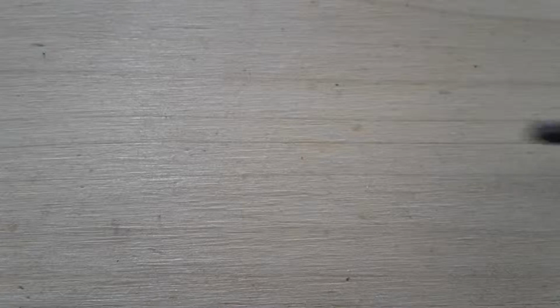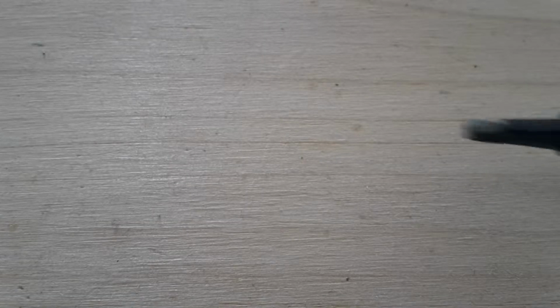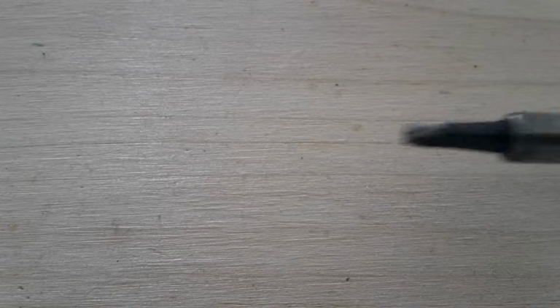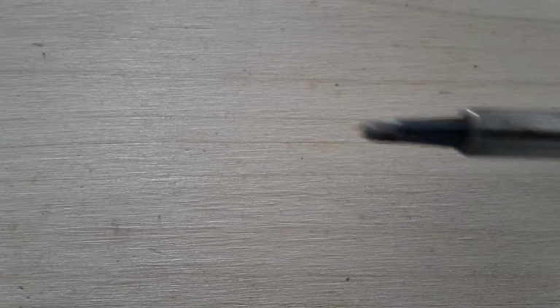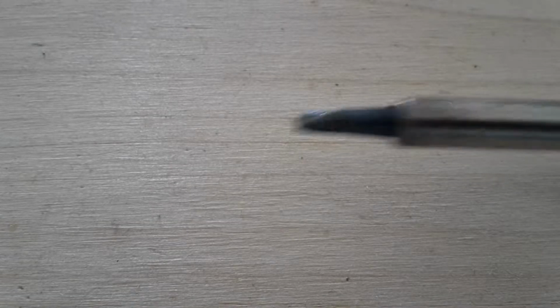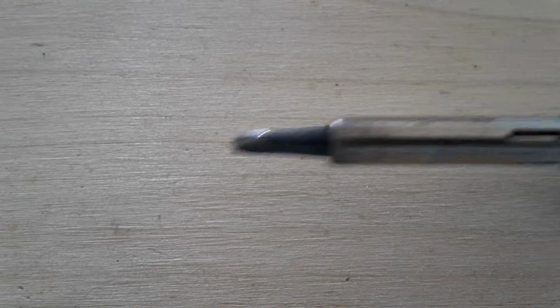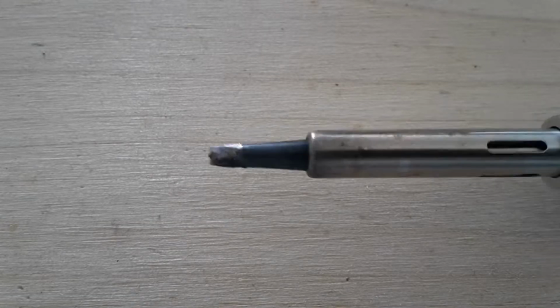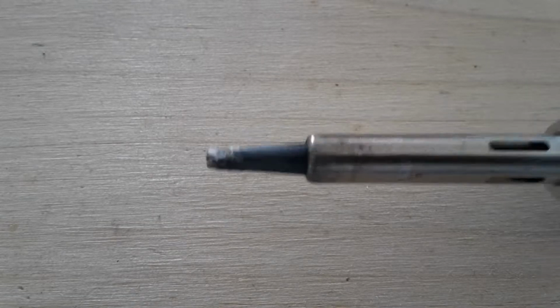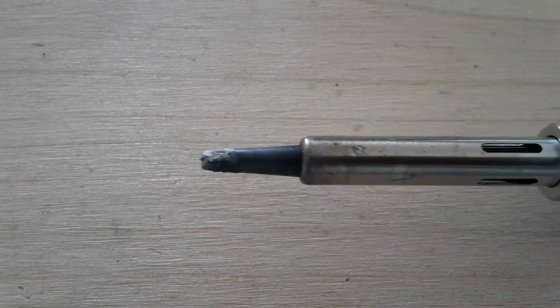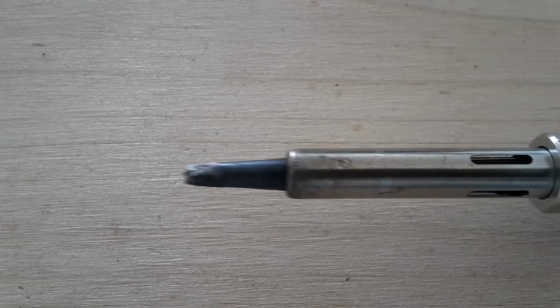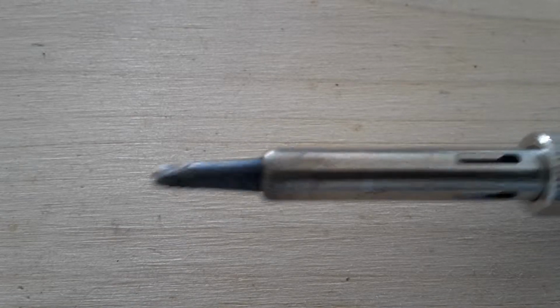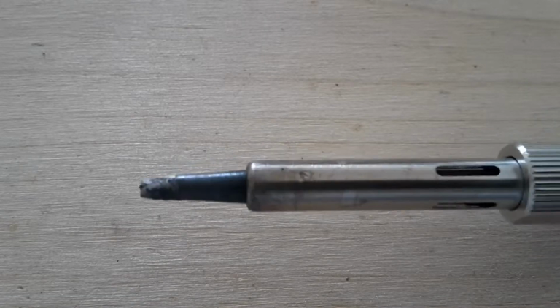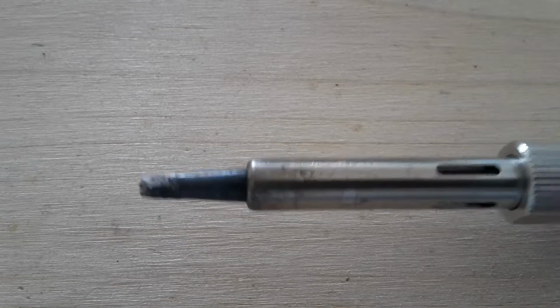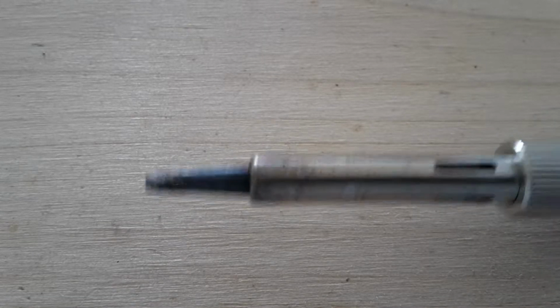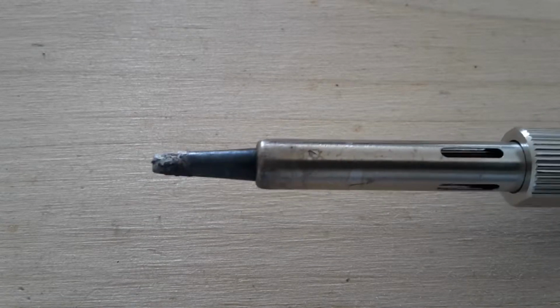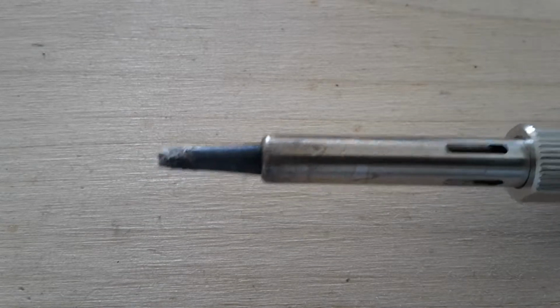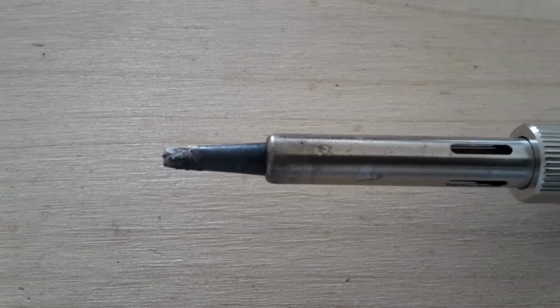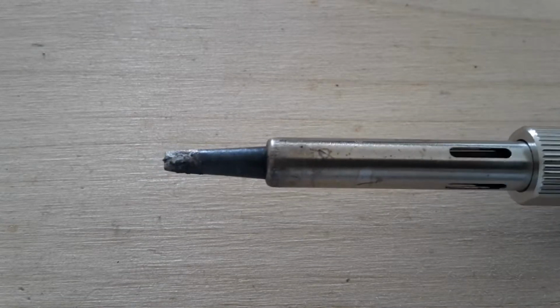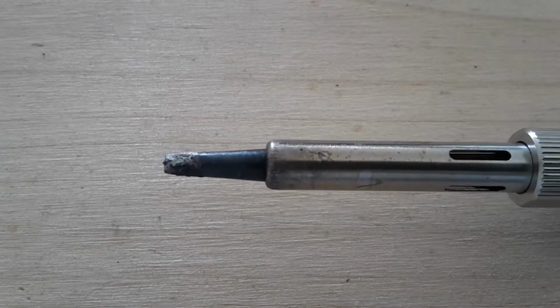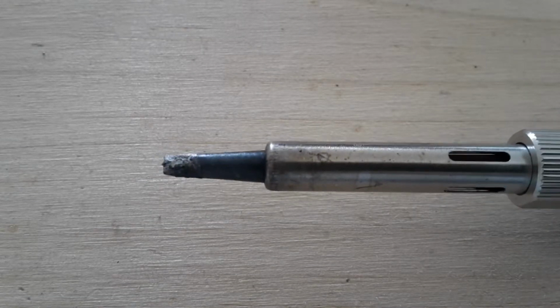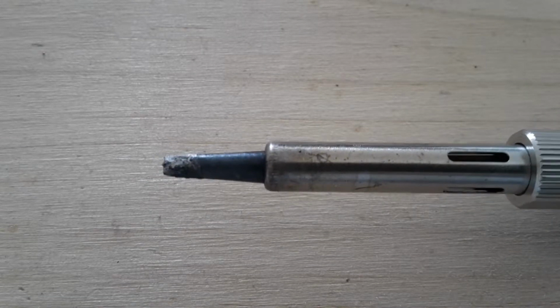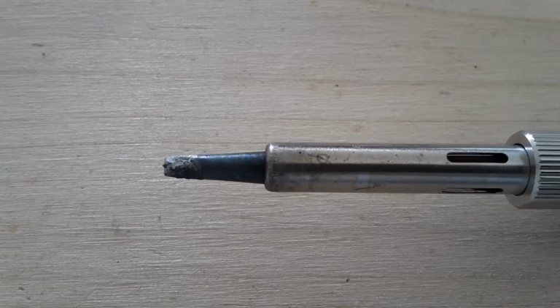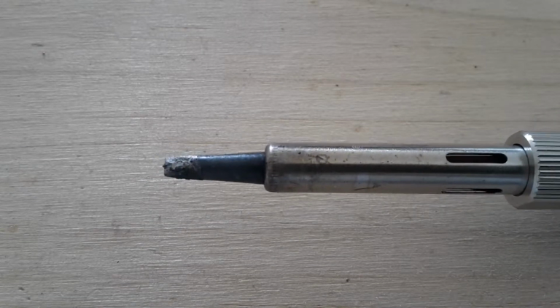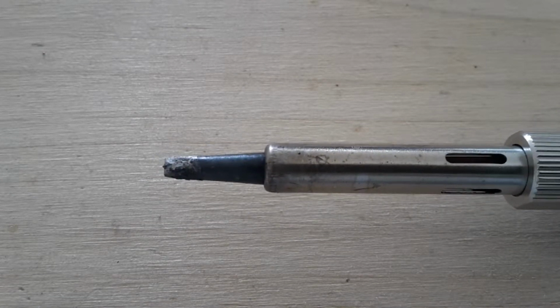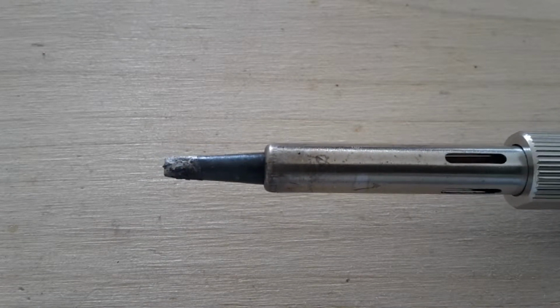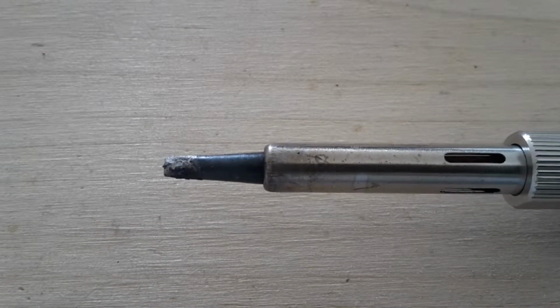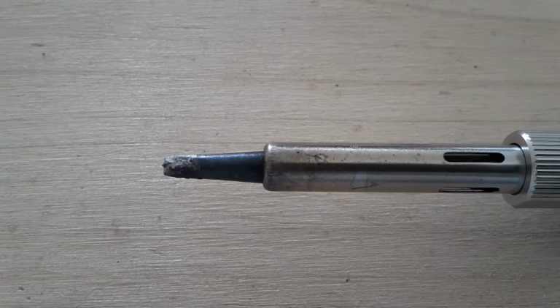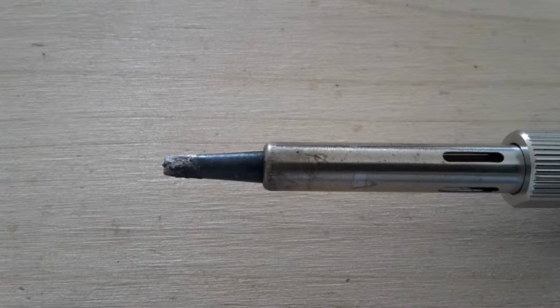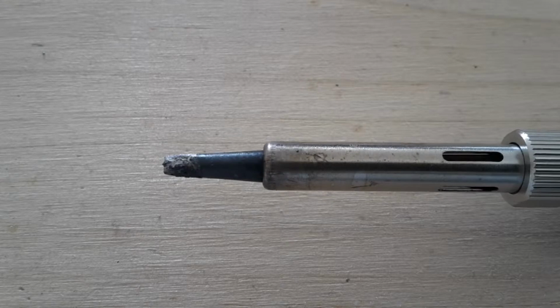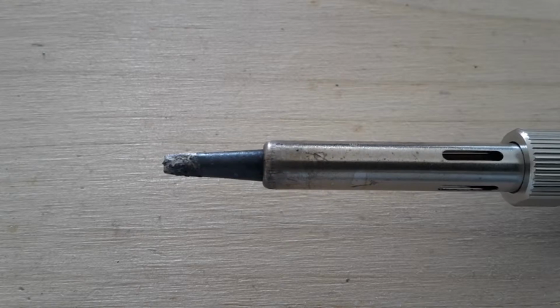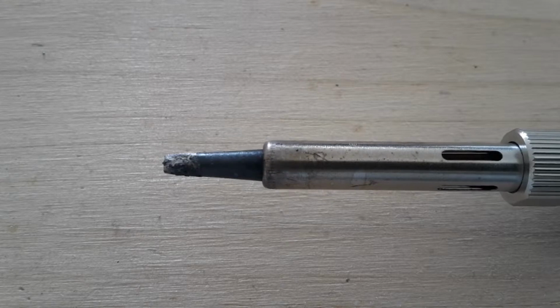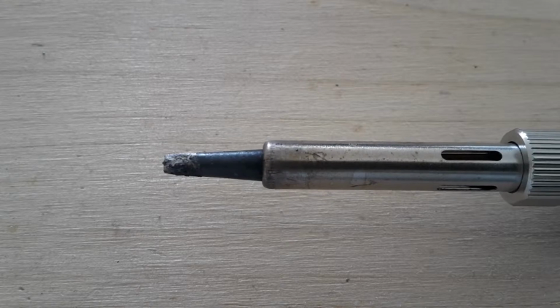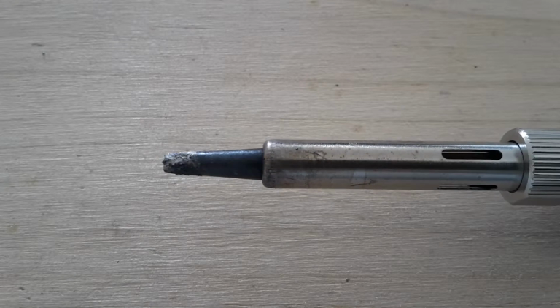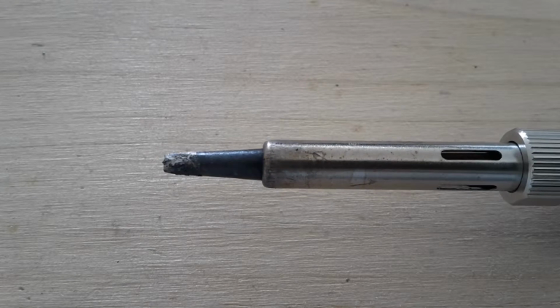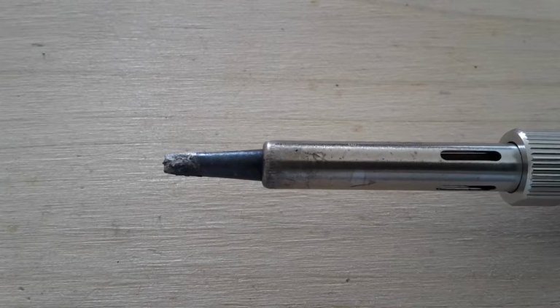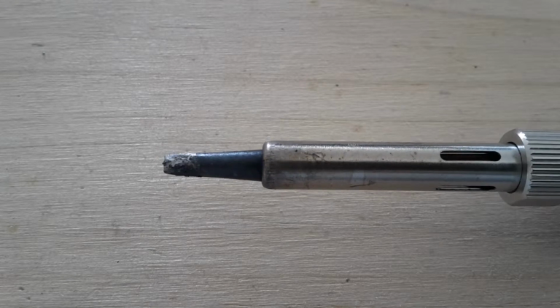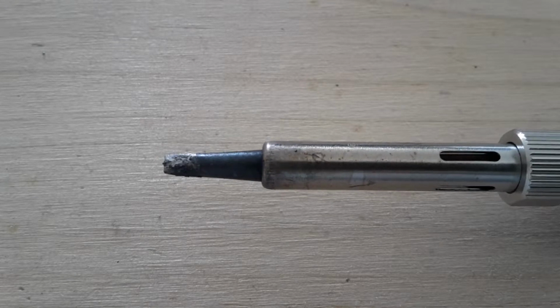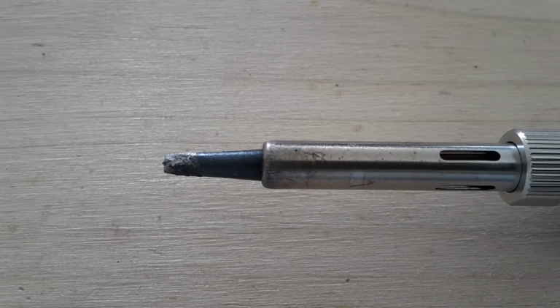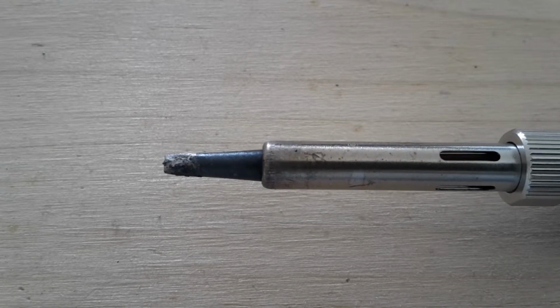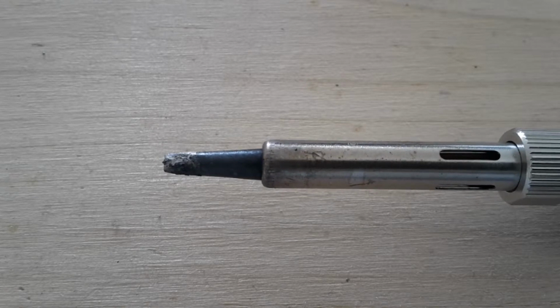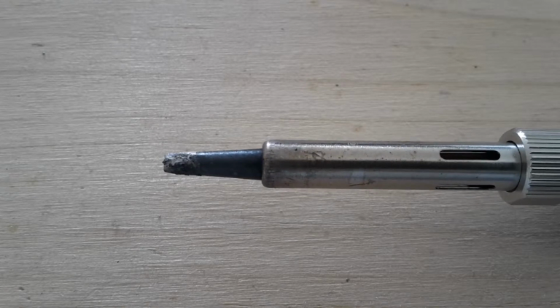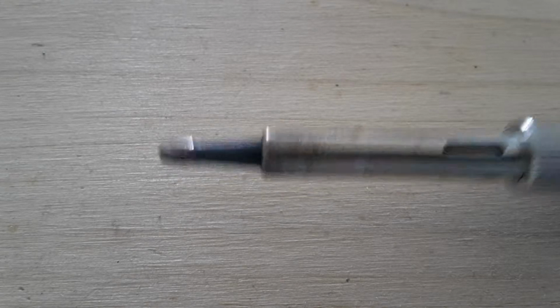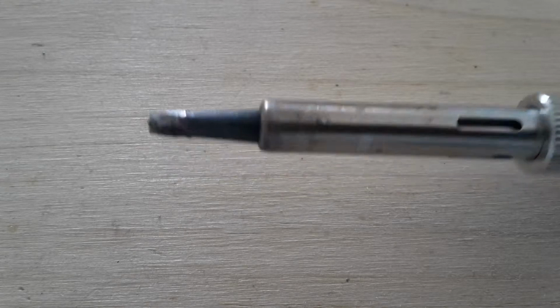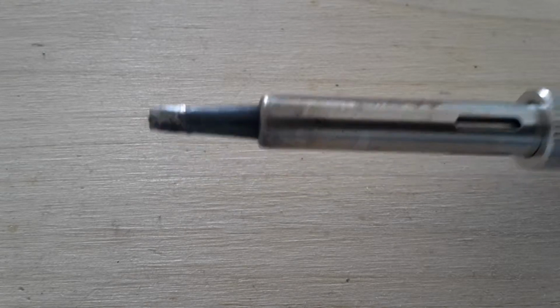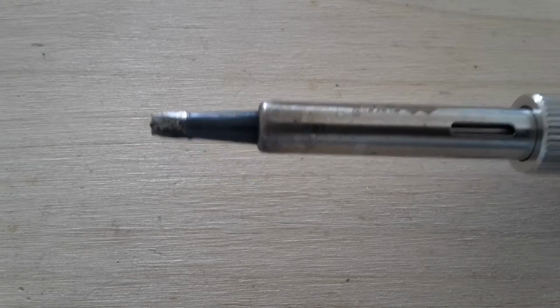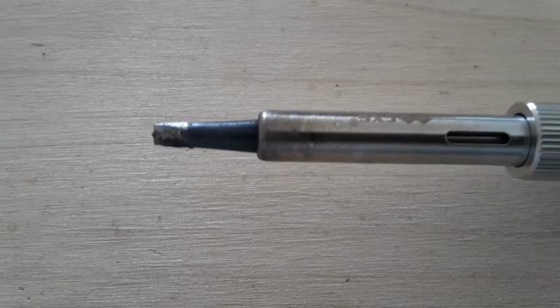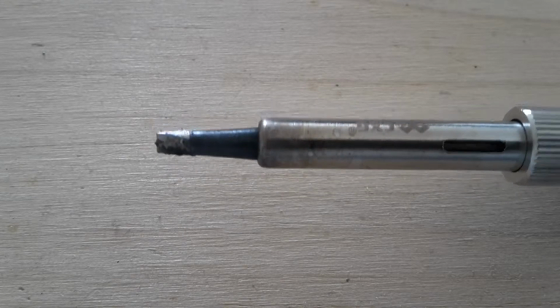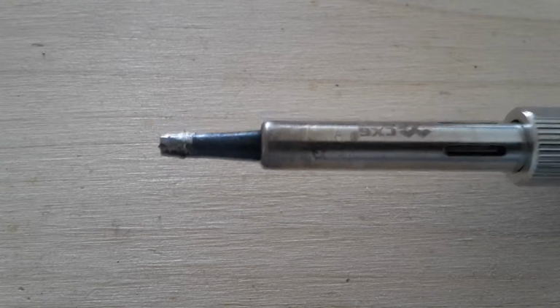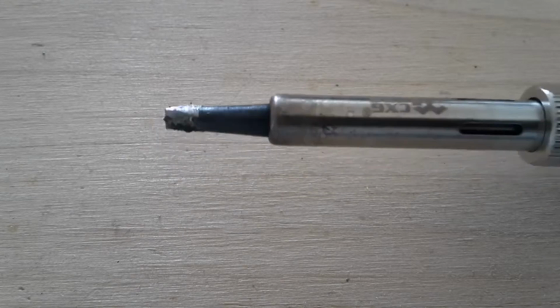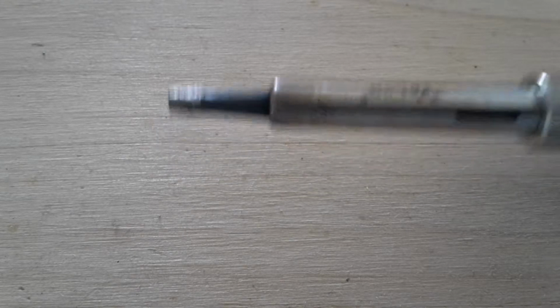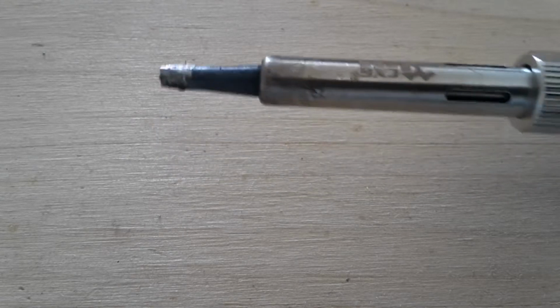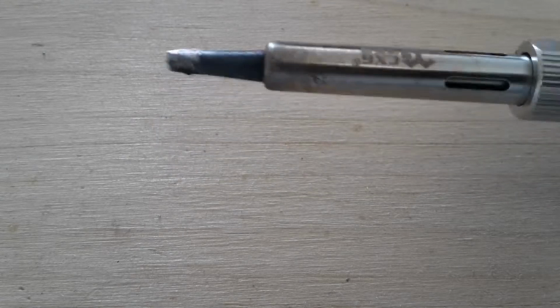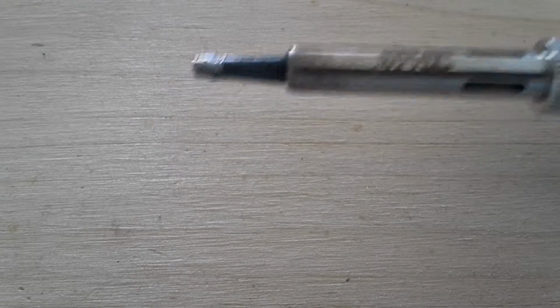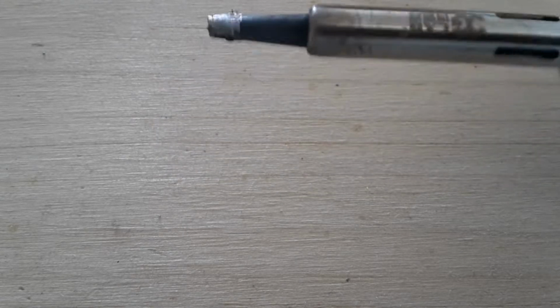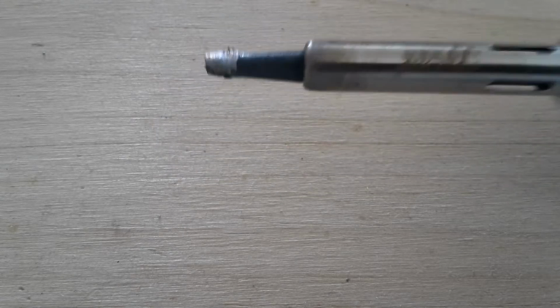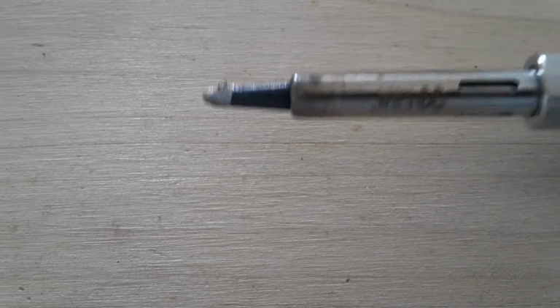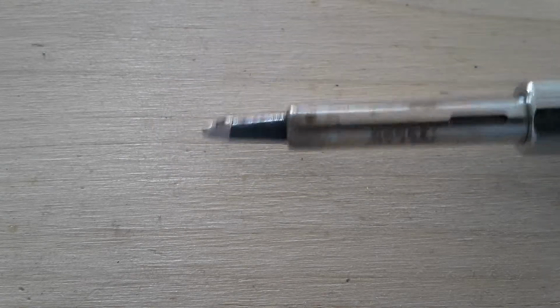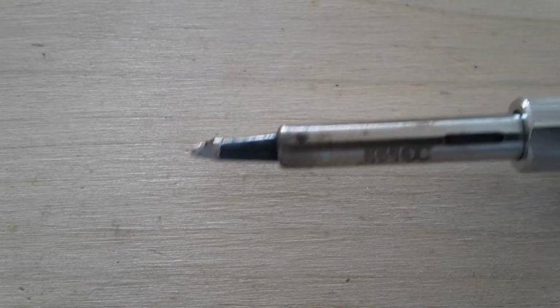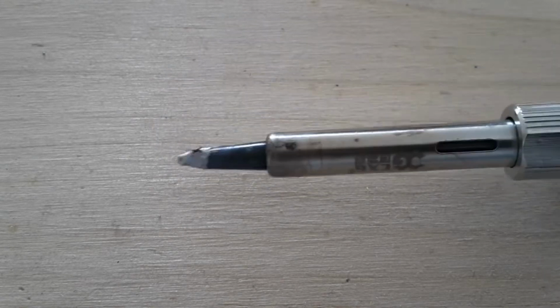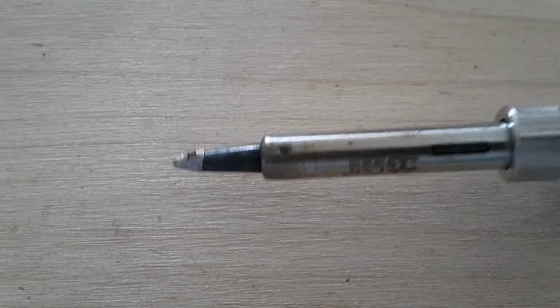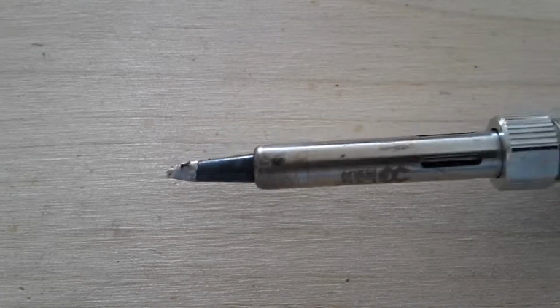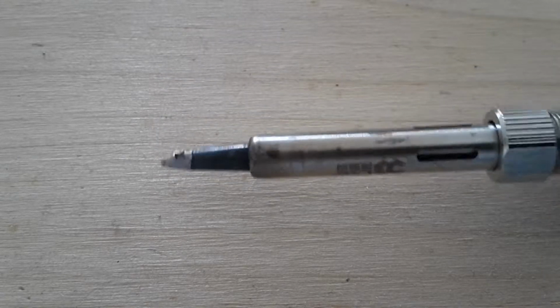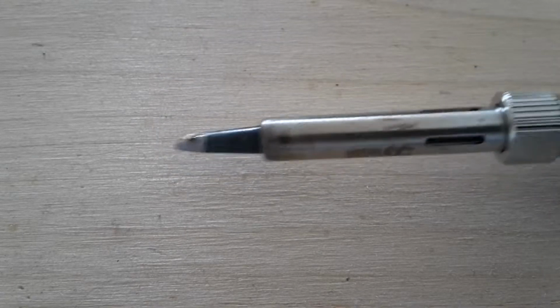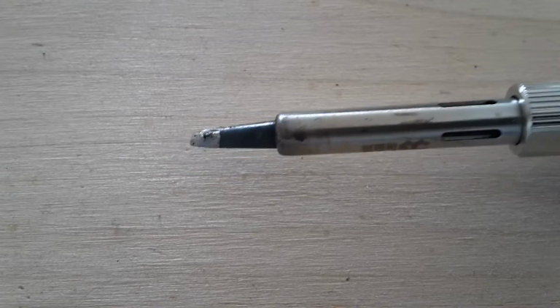Hi YouTubers, this is ZEROAMPS and today I'm going to show you how I clean my soldering tips.